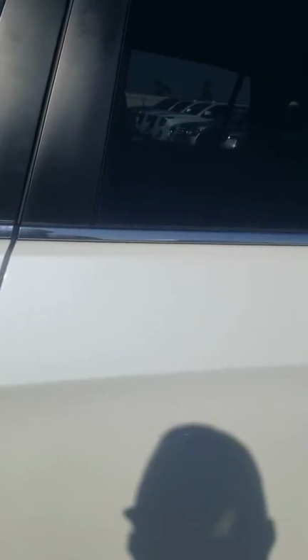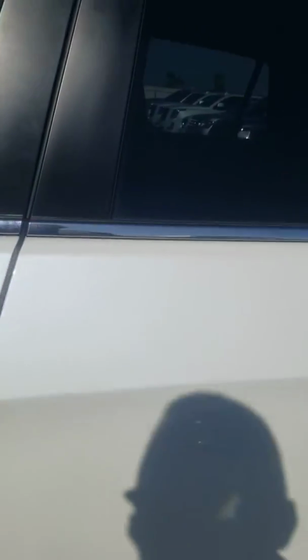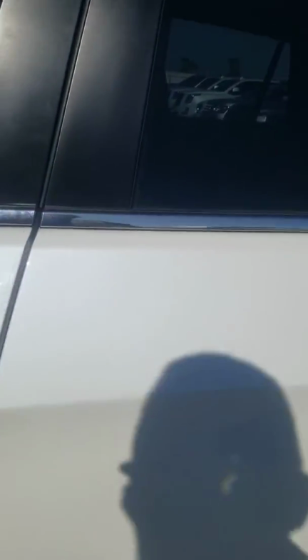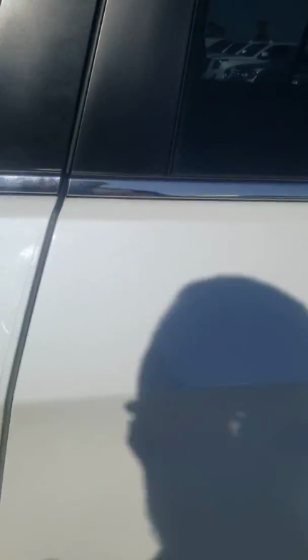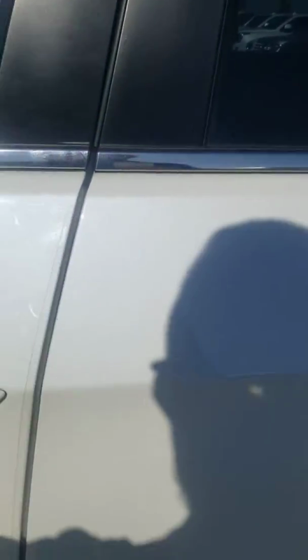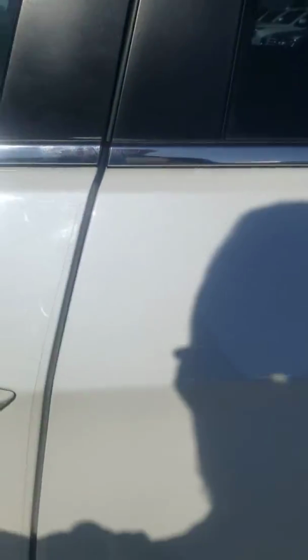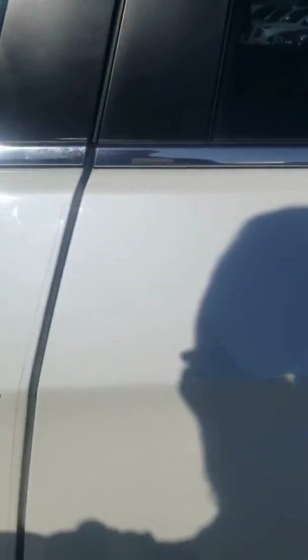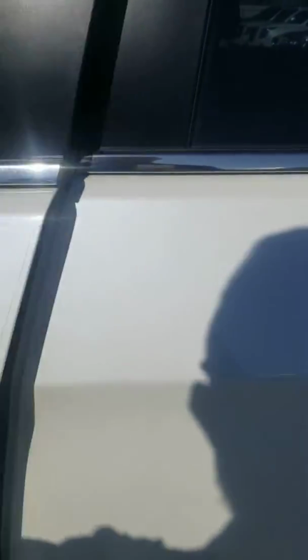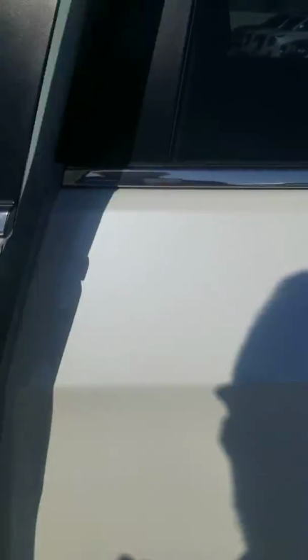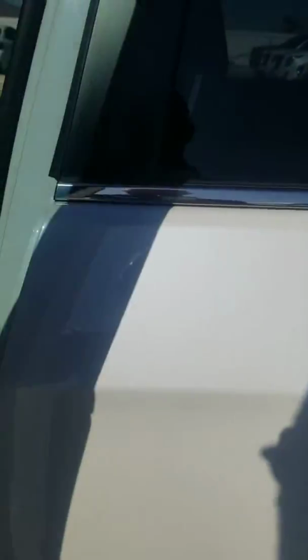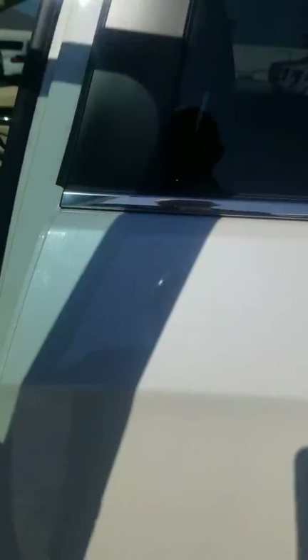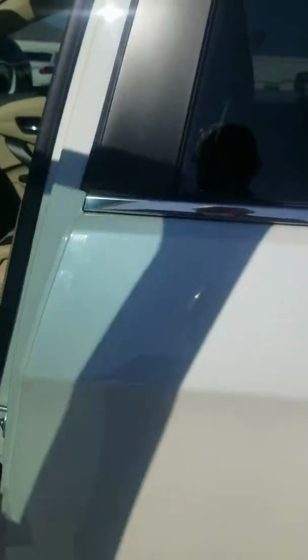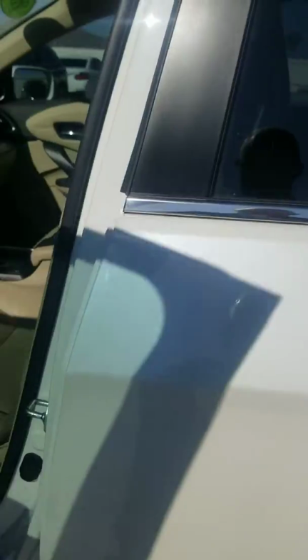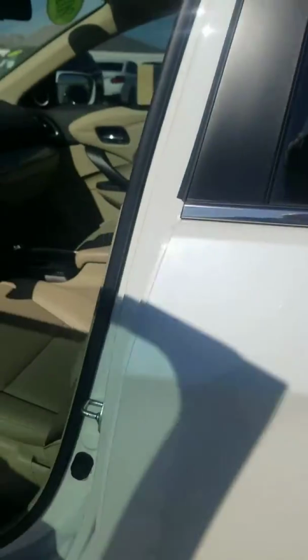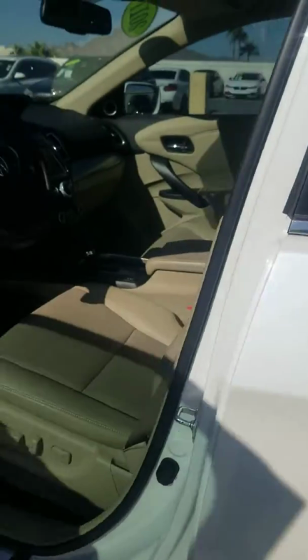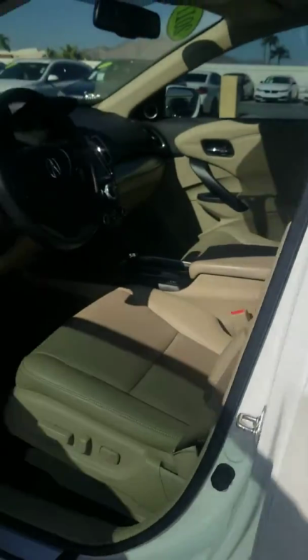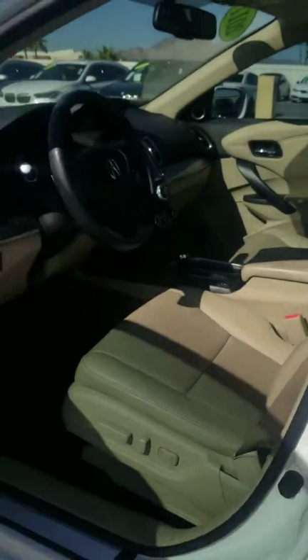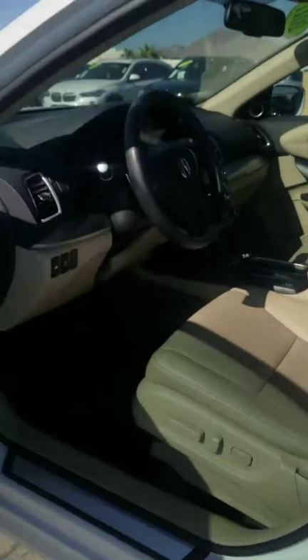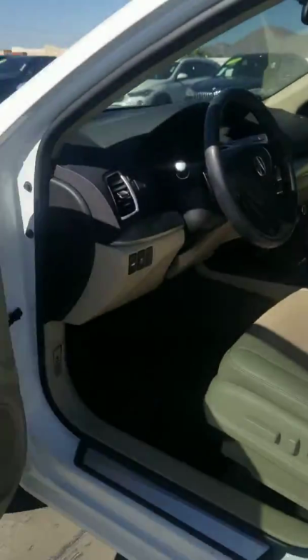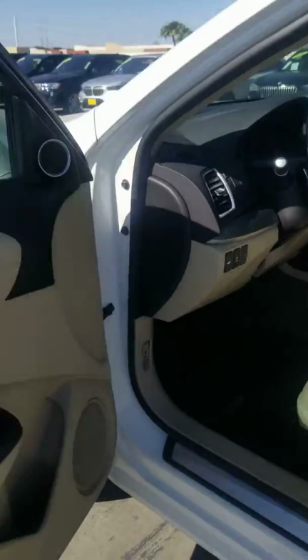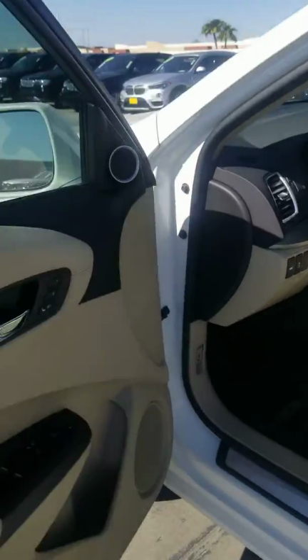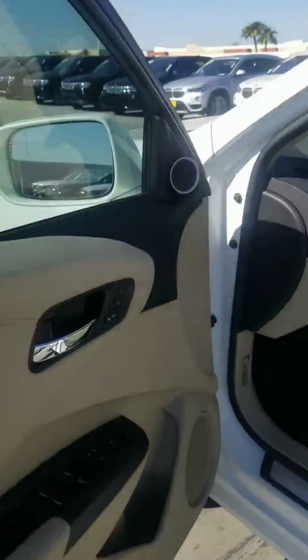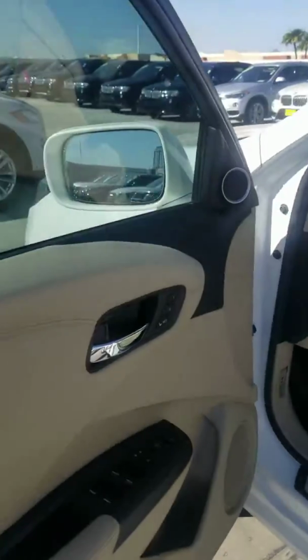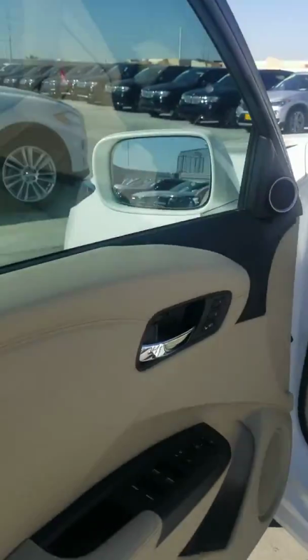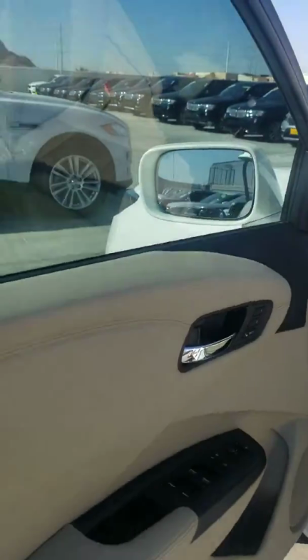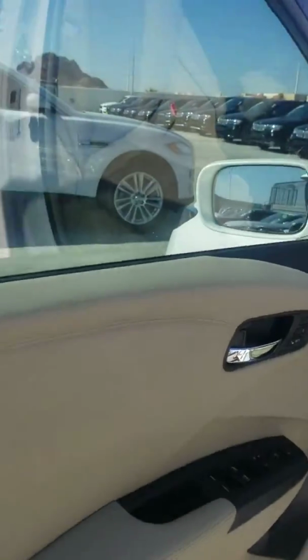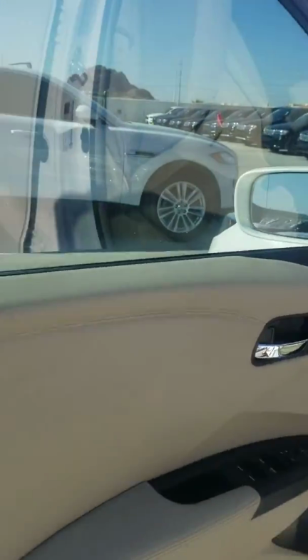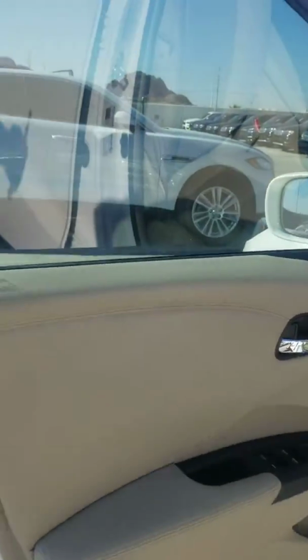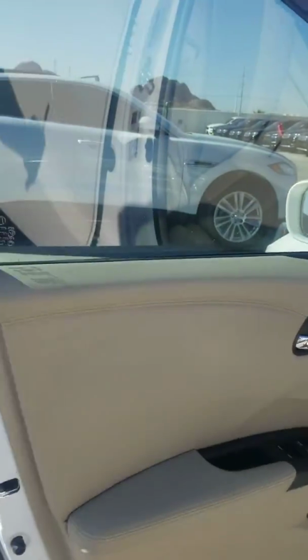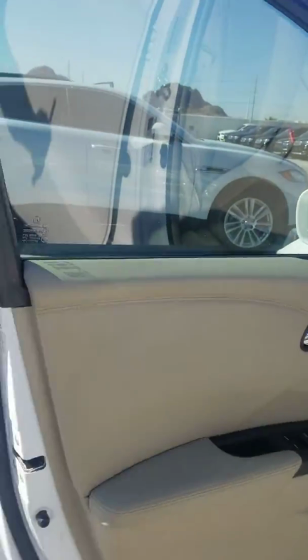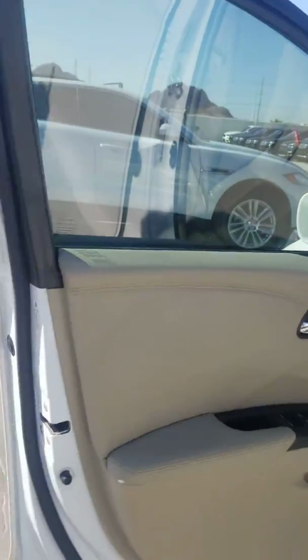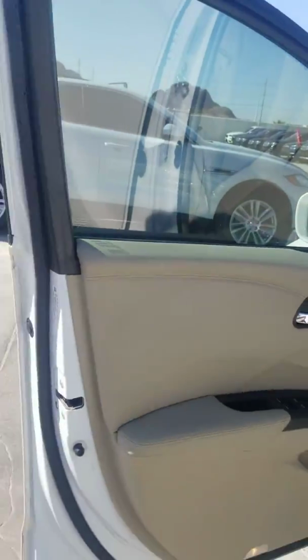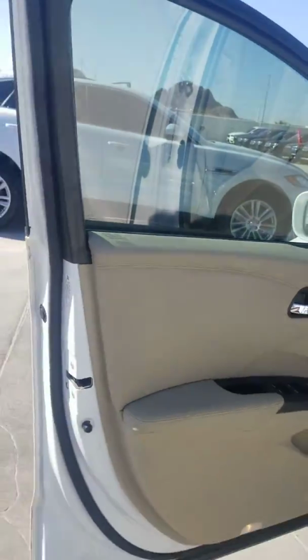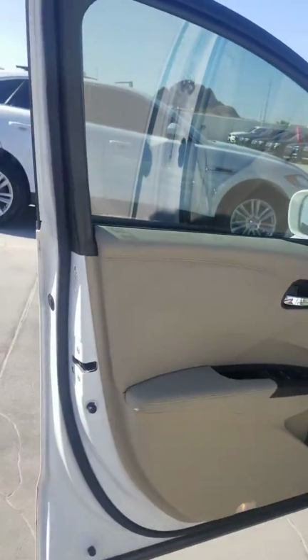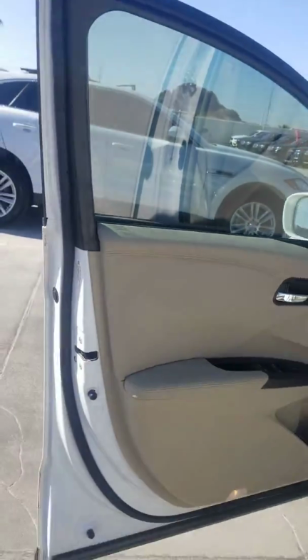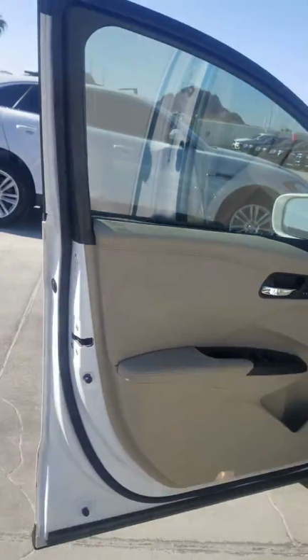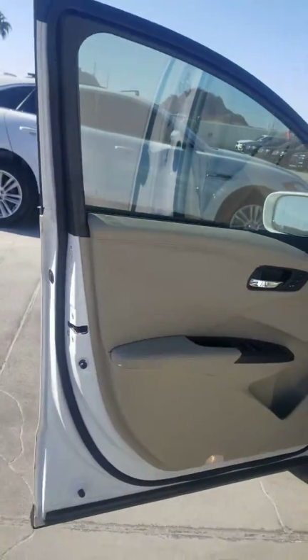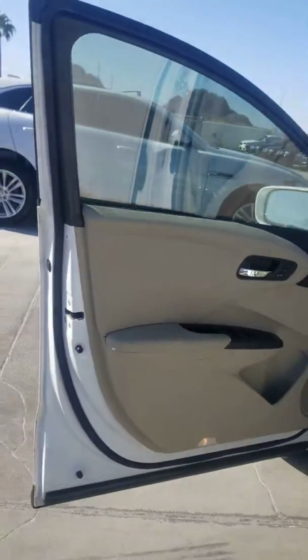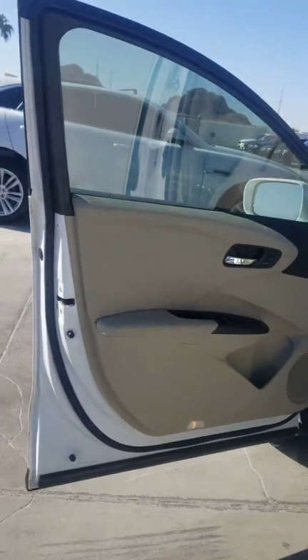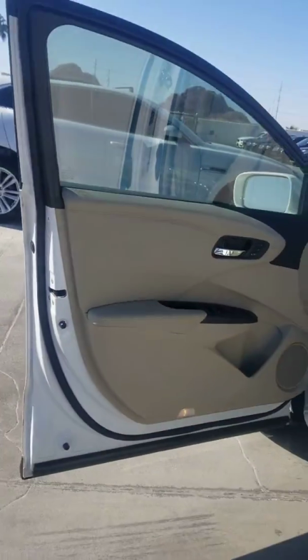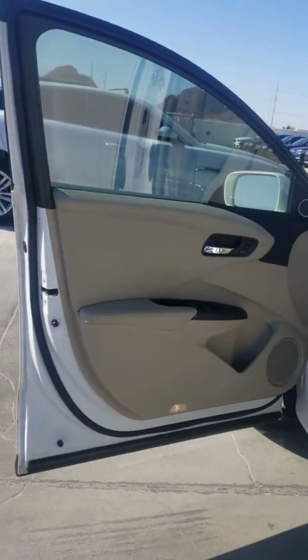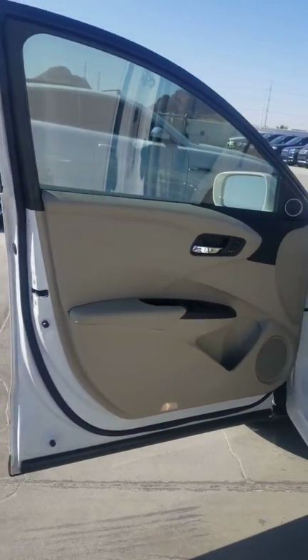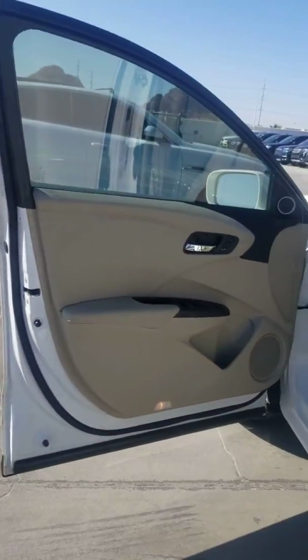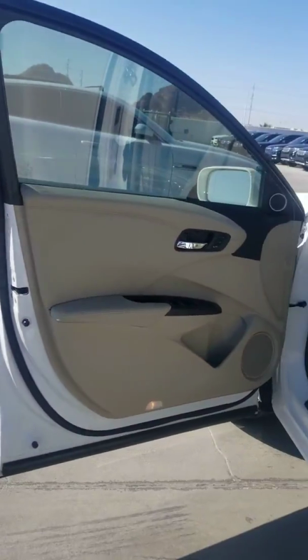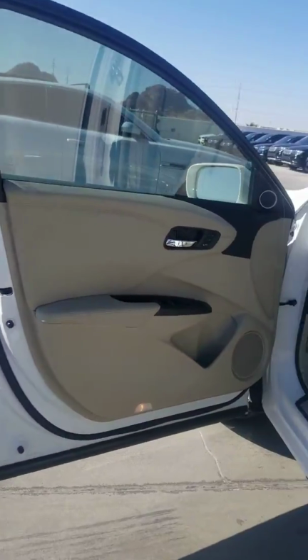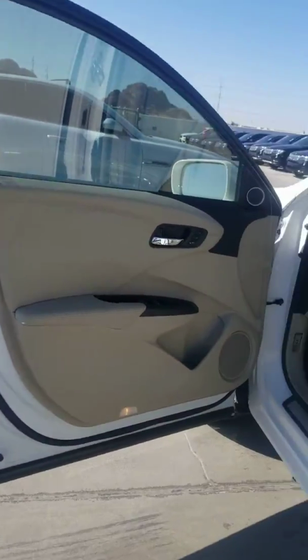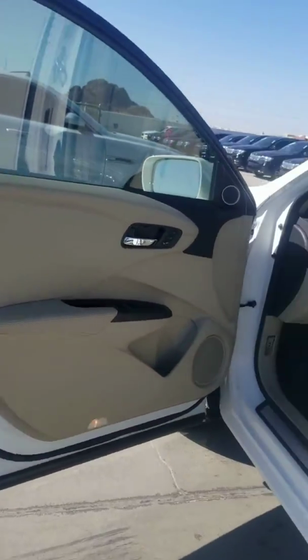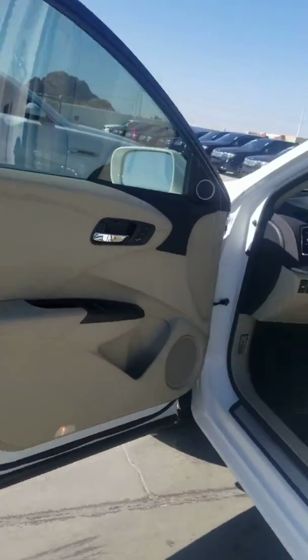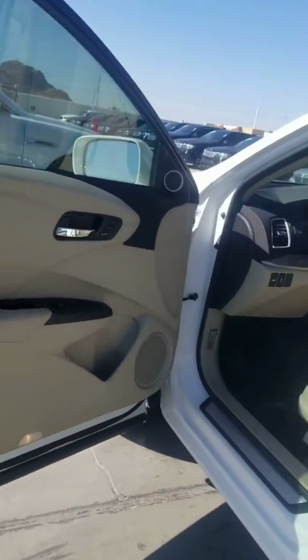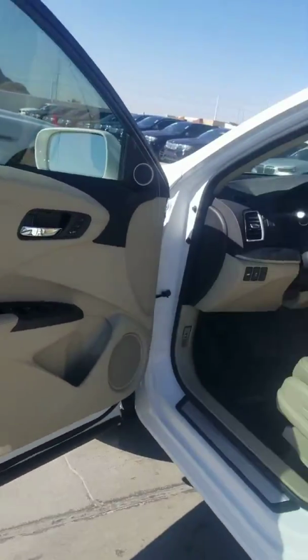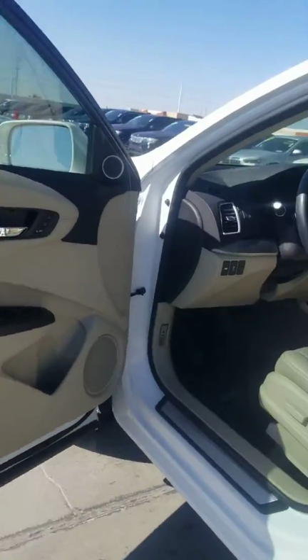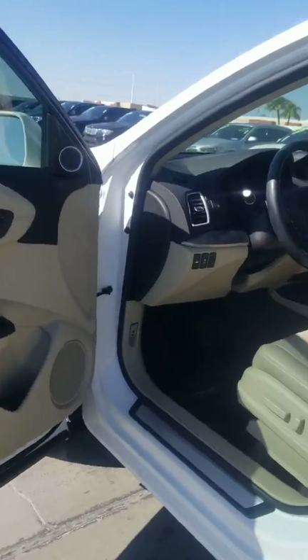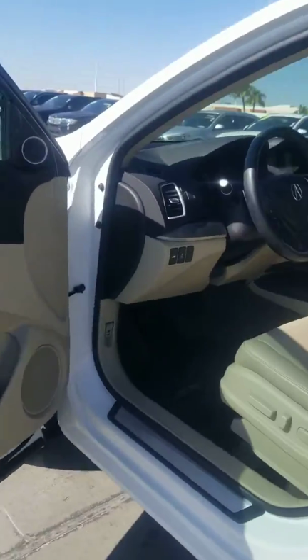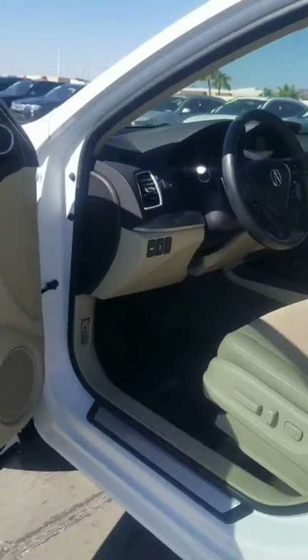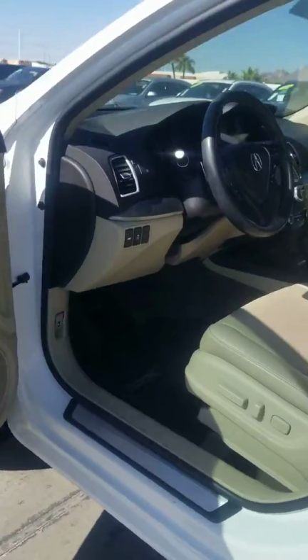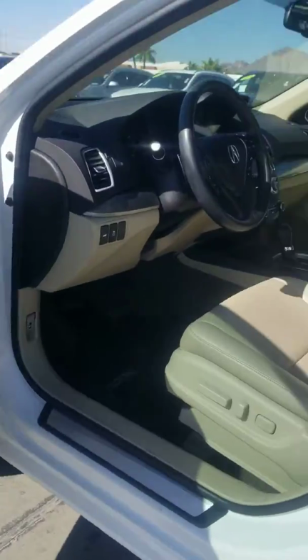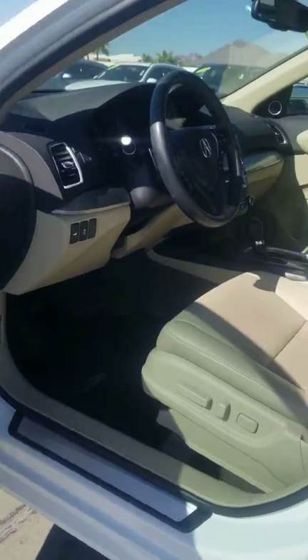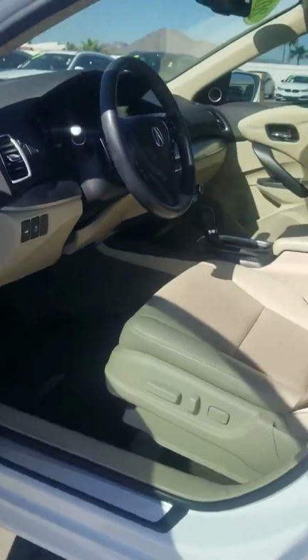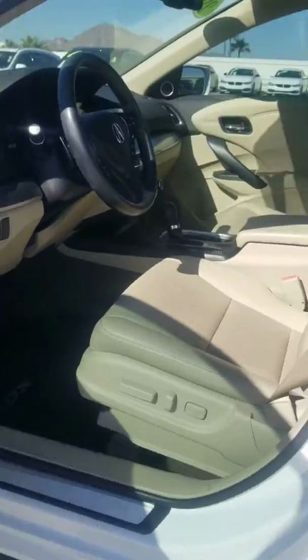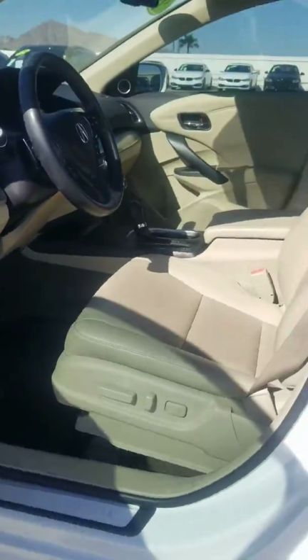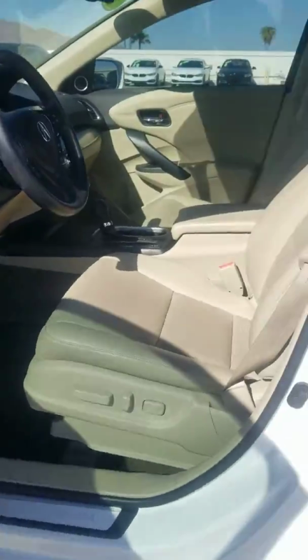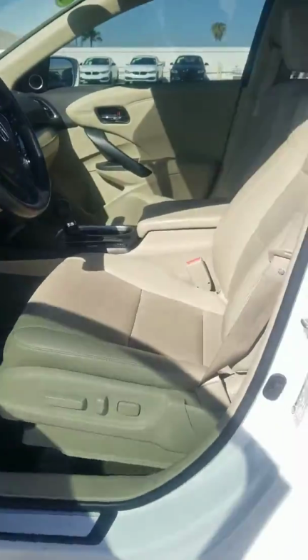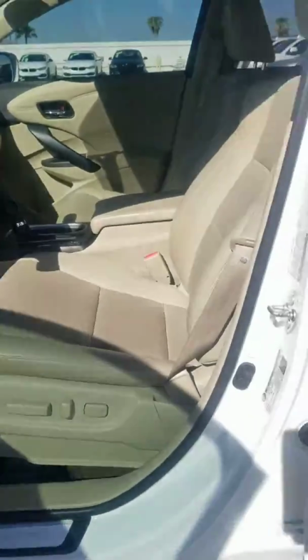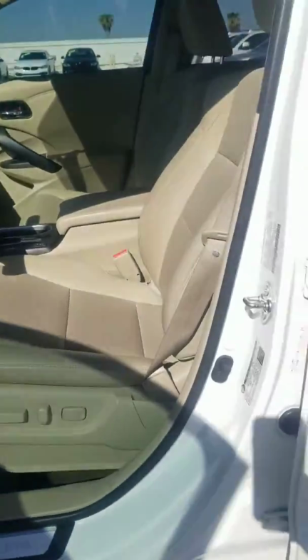Just wanted to point out the excellent condition. White with parchment, tan interior. Absolutely gorgeous.